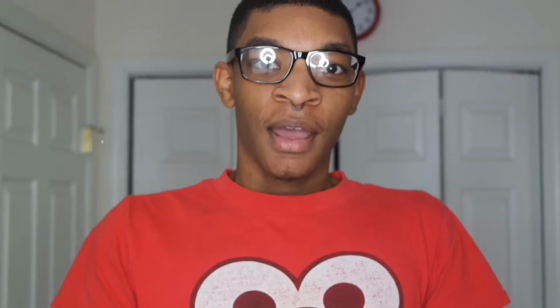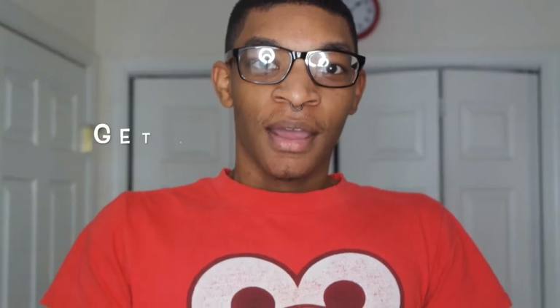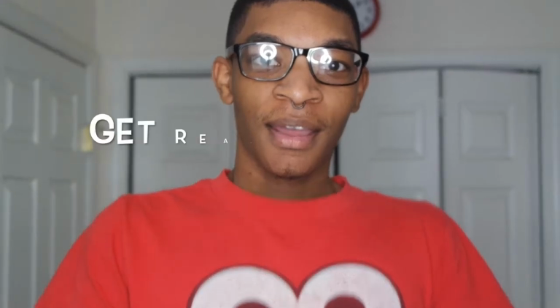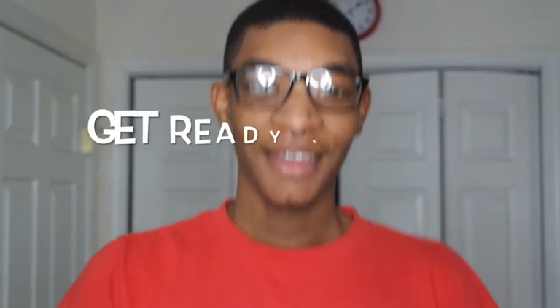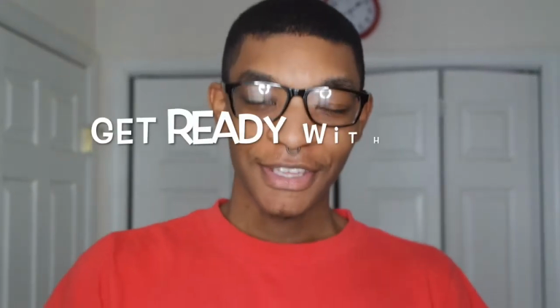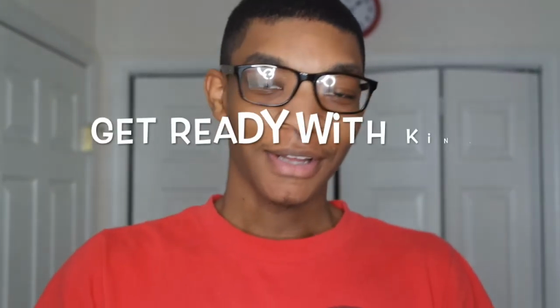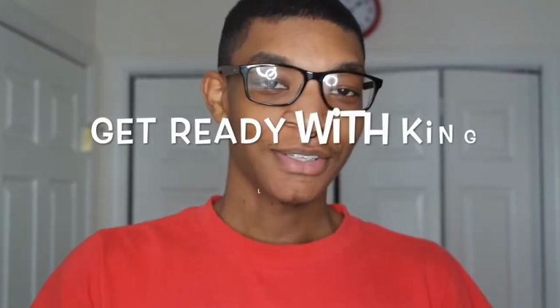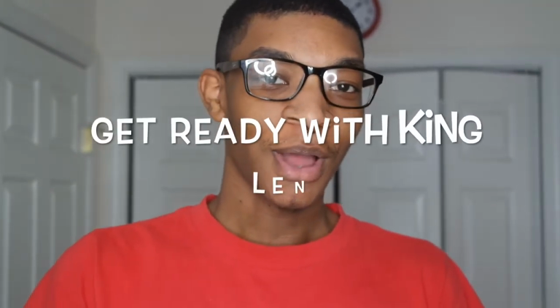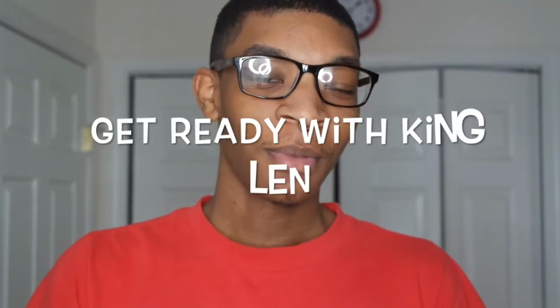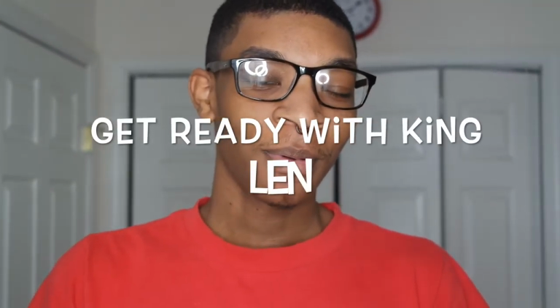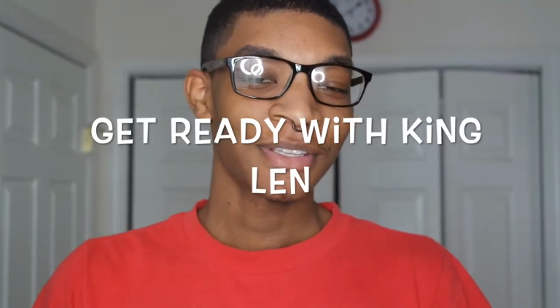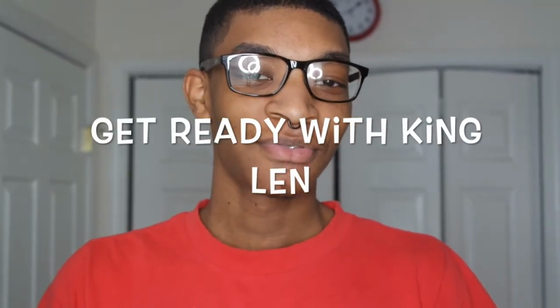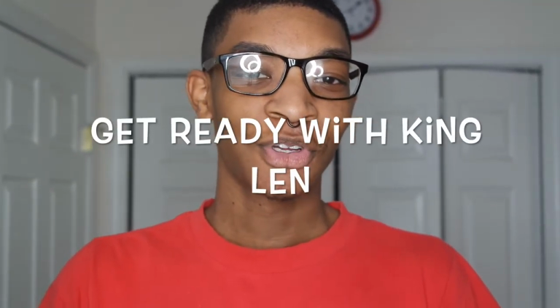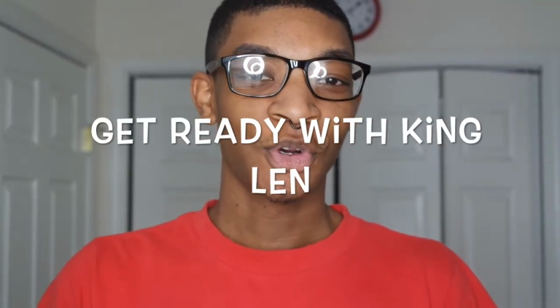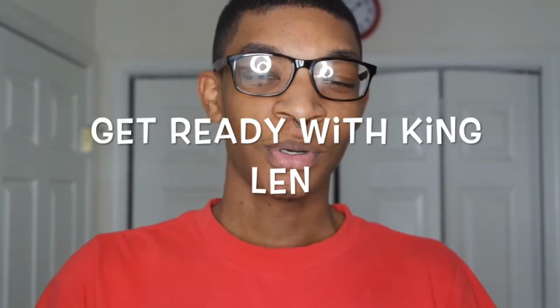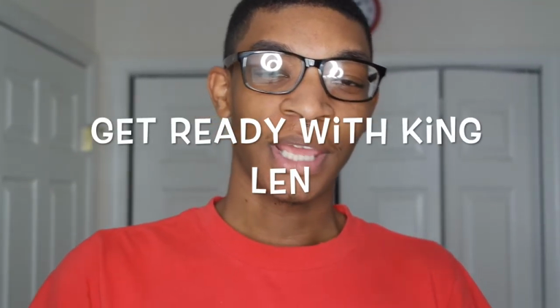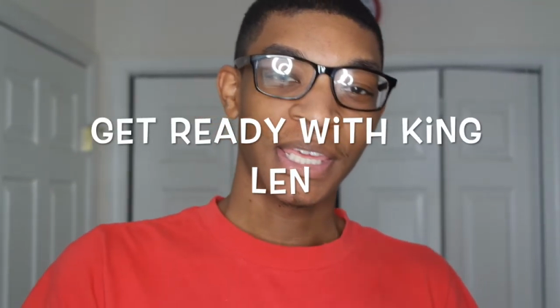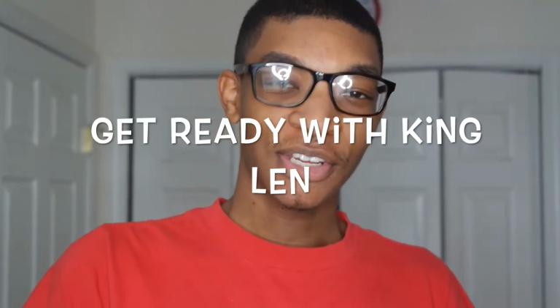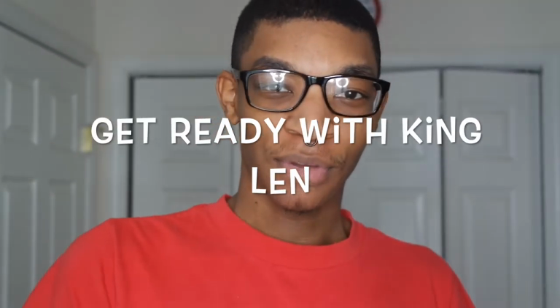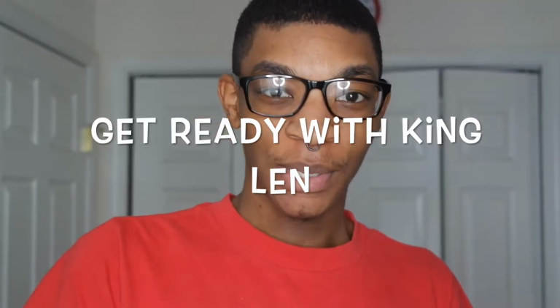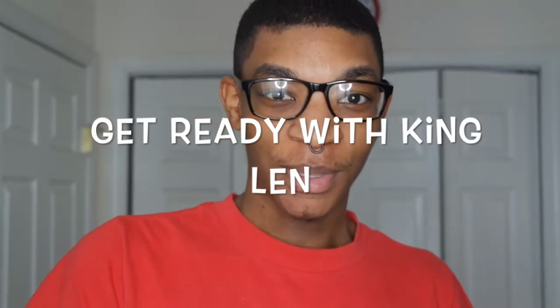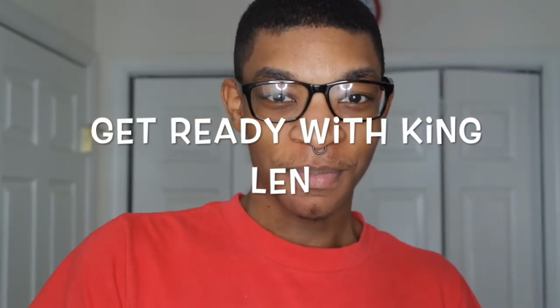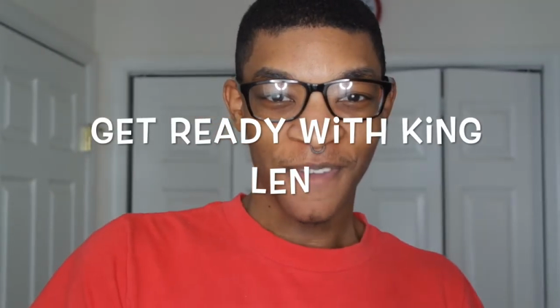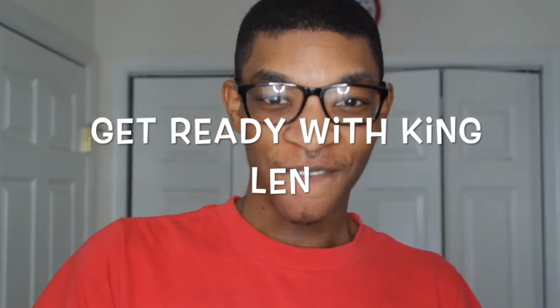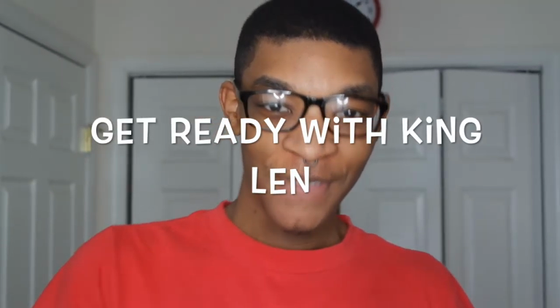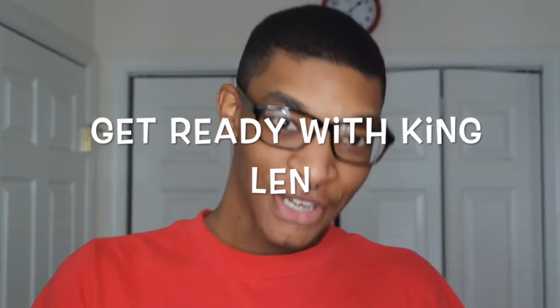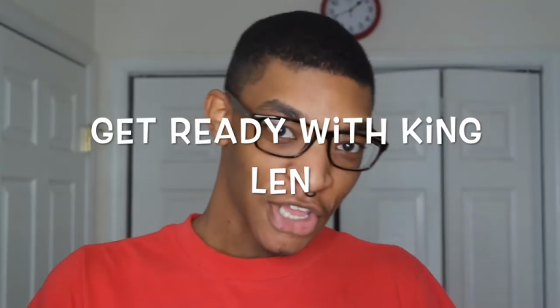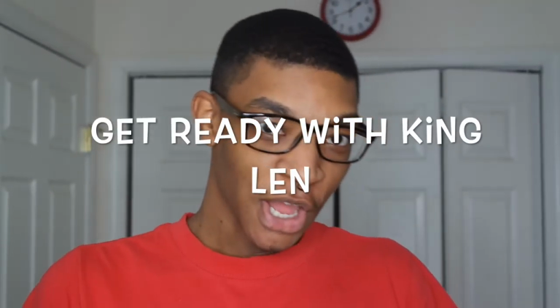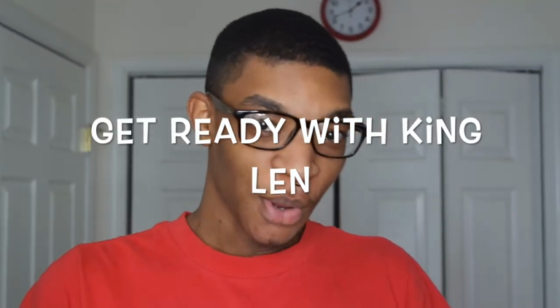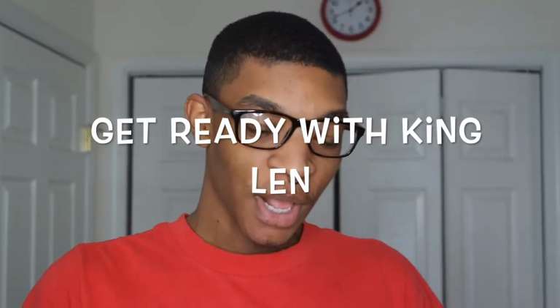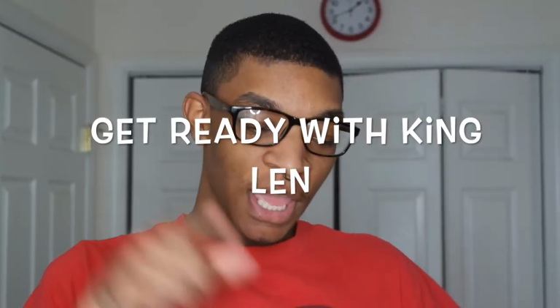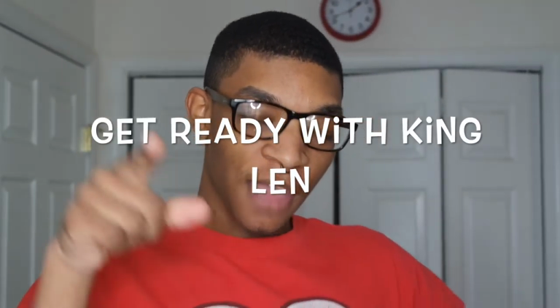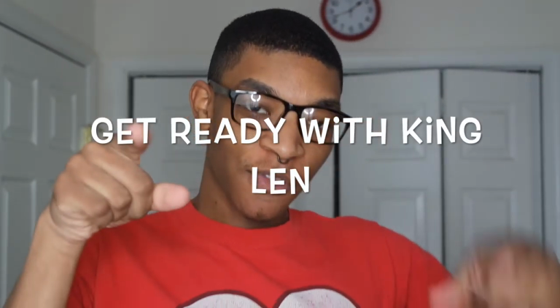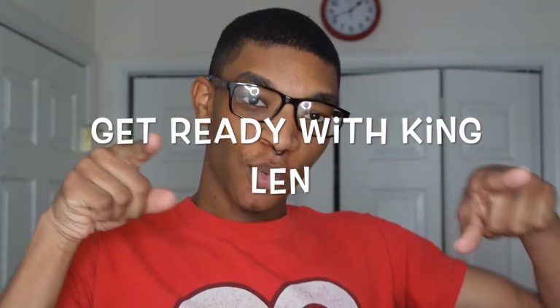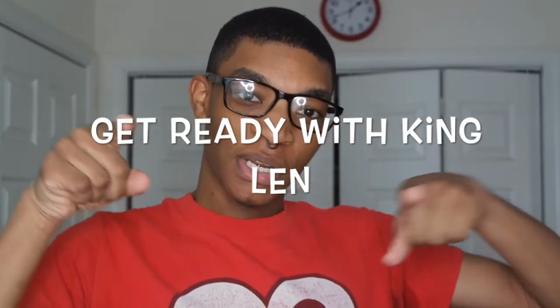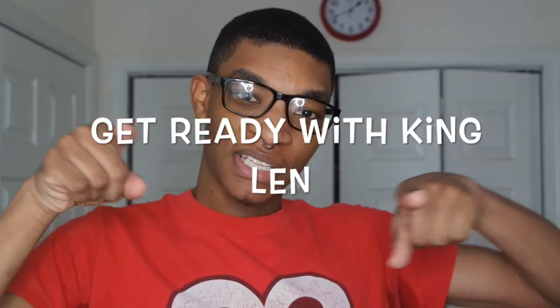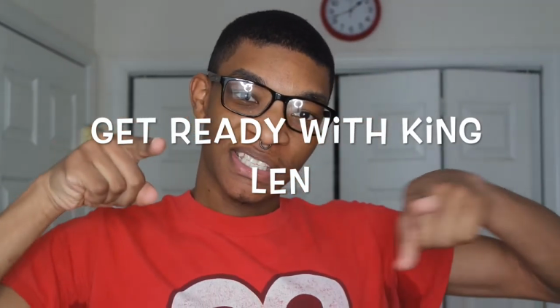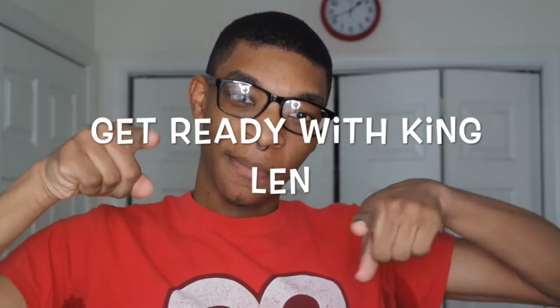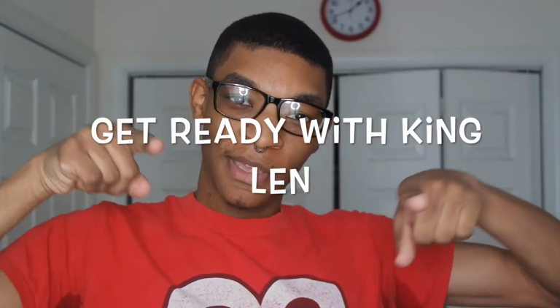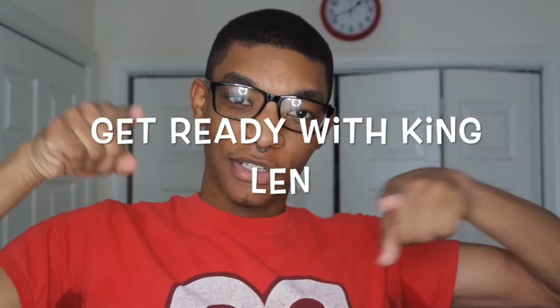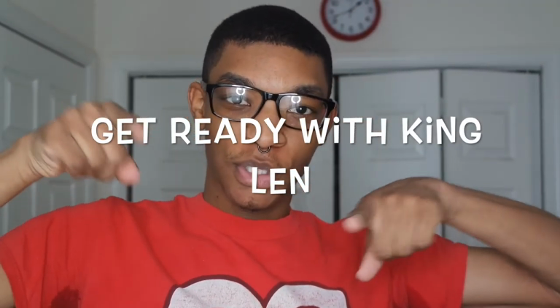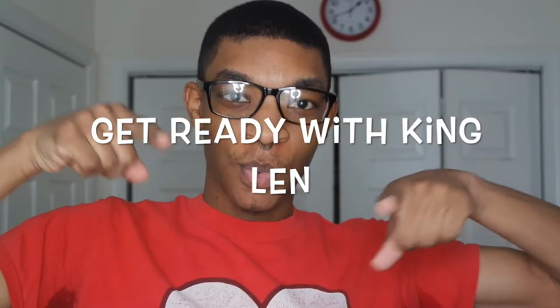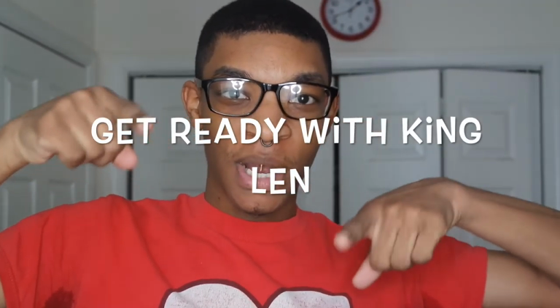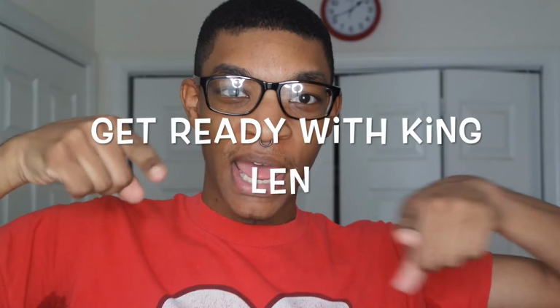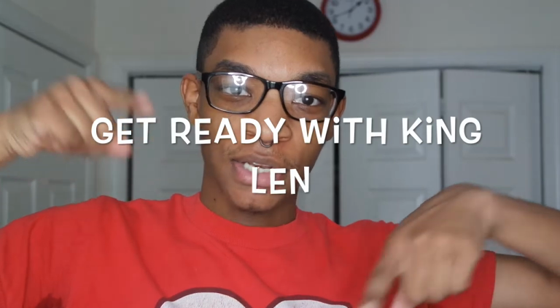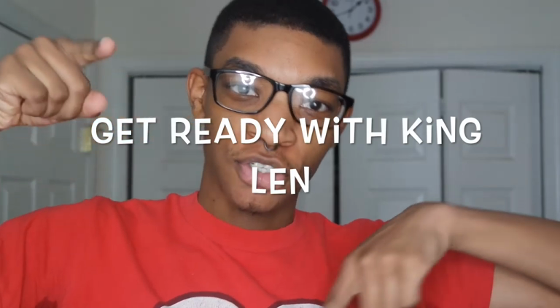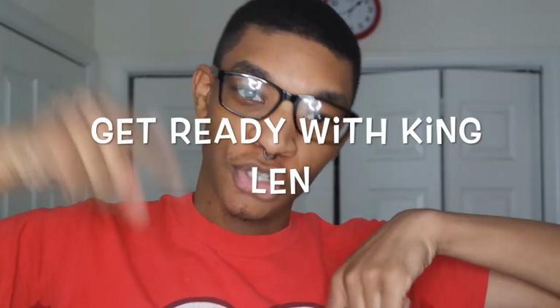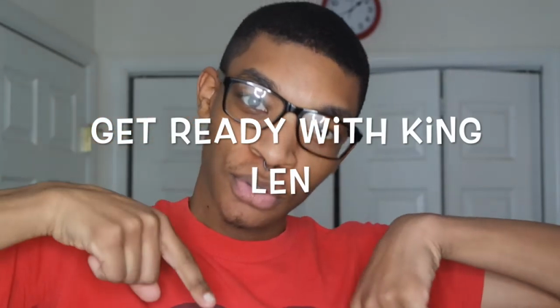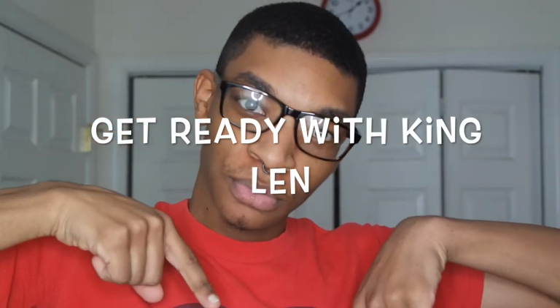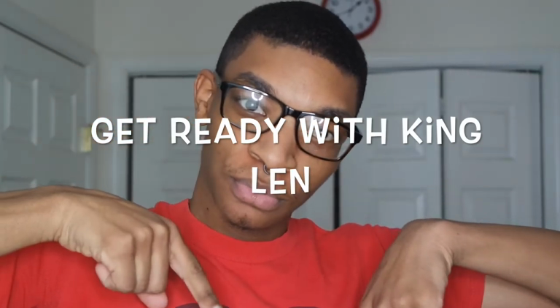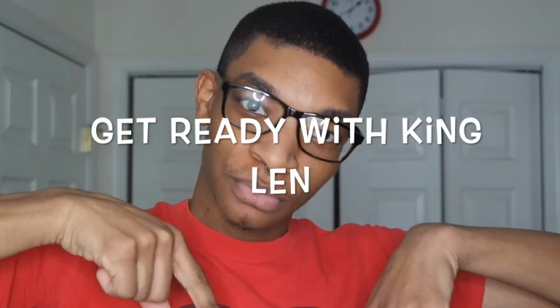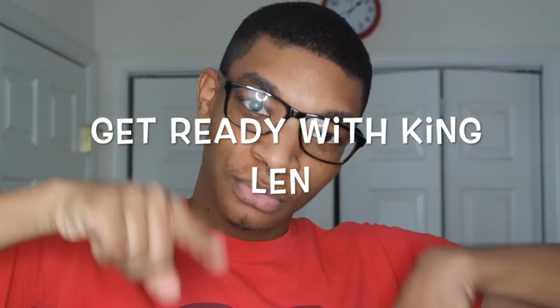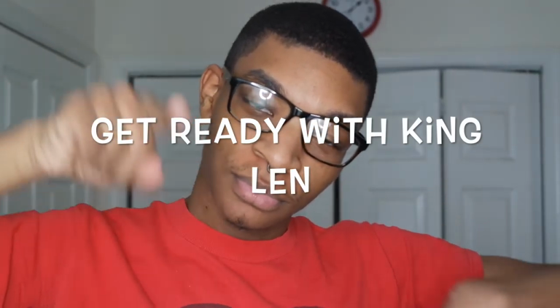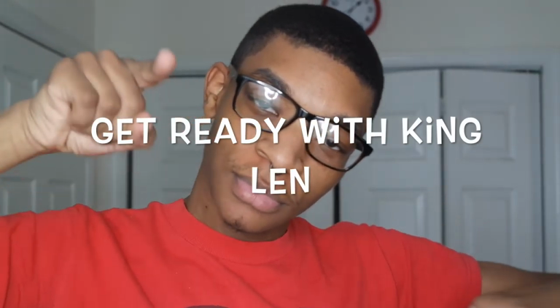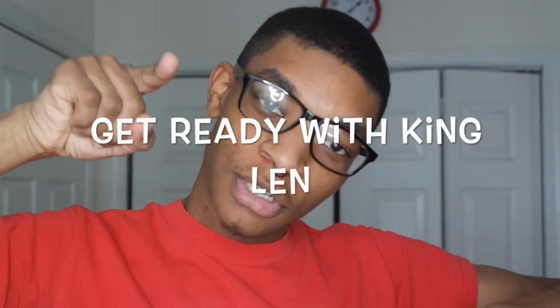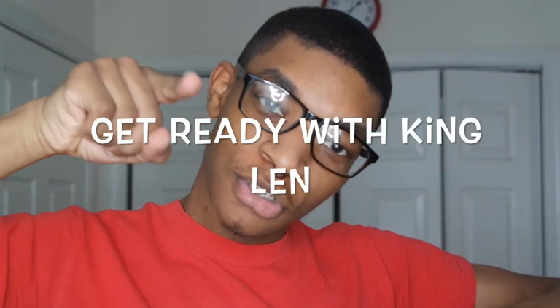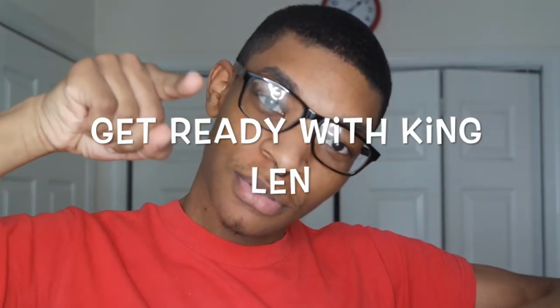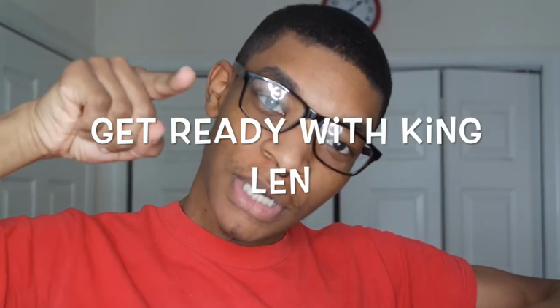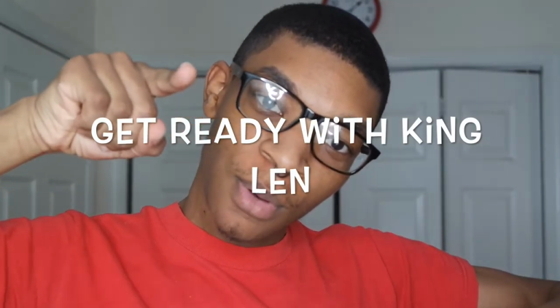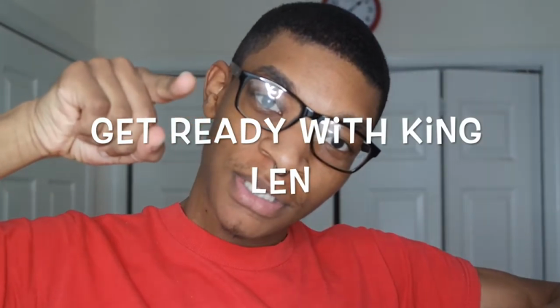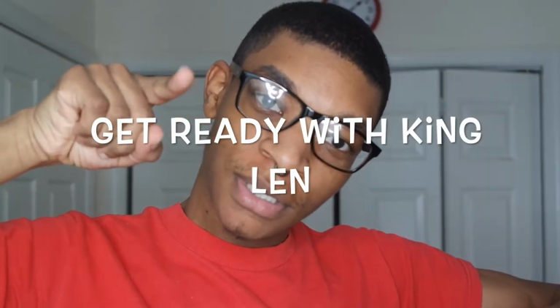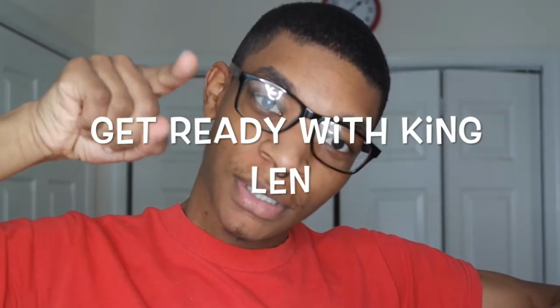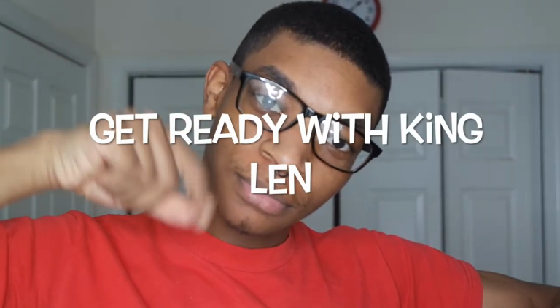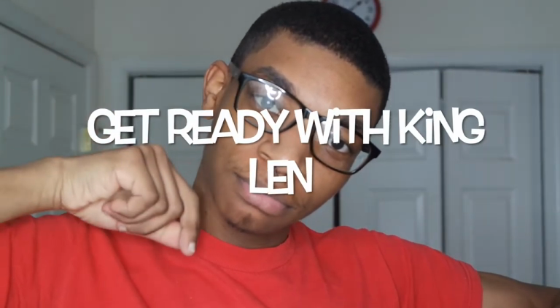Hey y'all, I'm about to record a get ready with me video. If you want to see me do what I do, you know what to do.